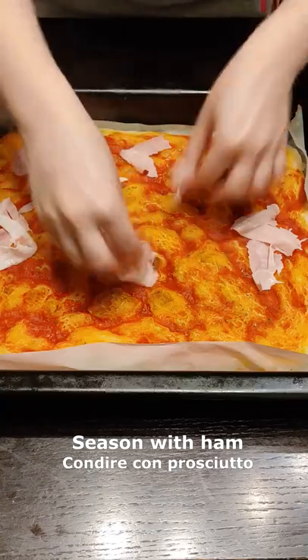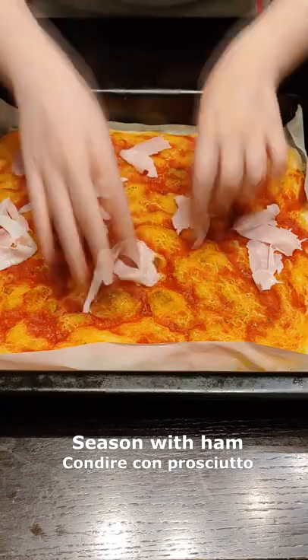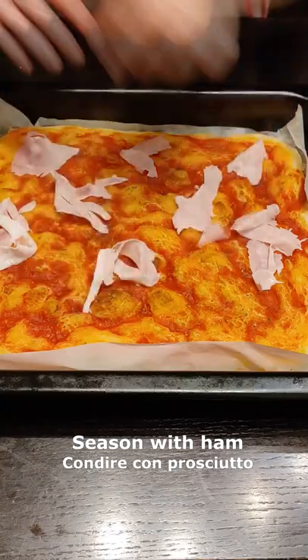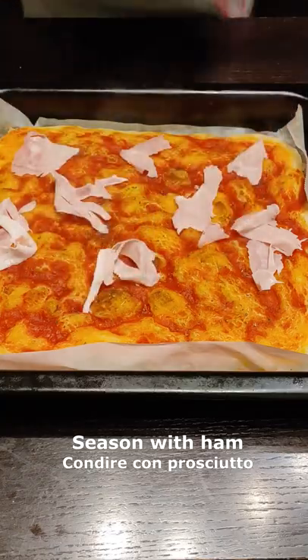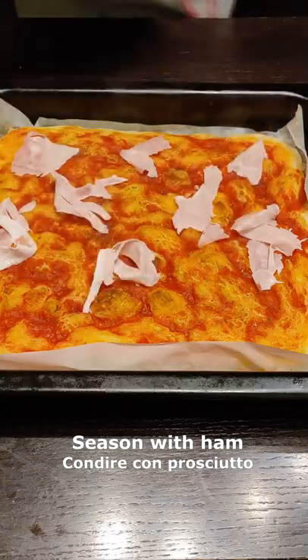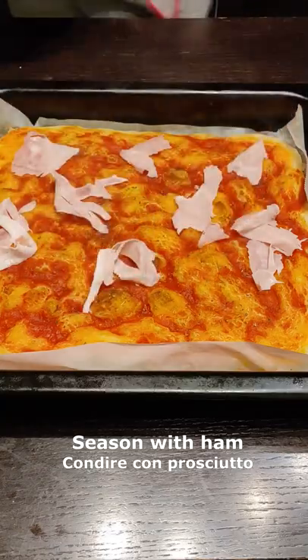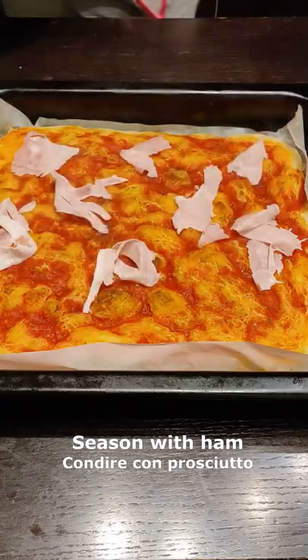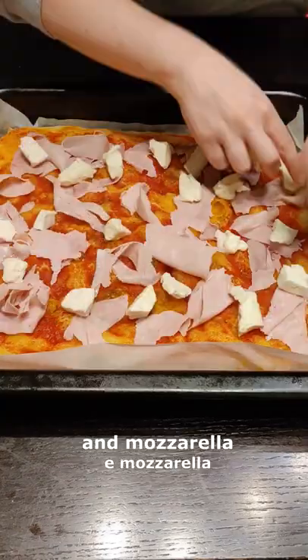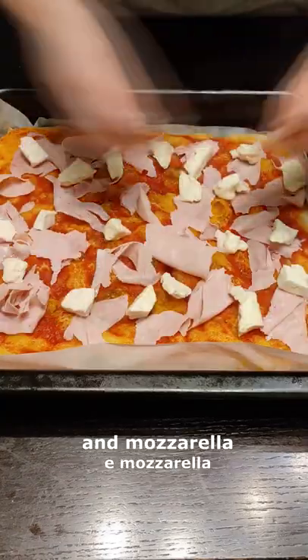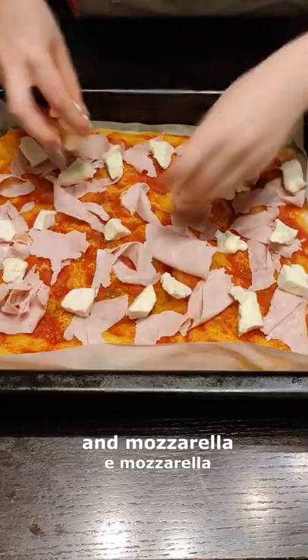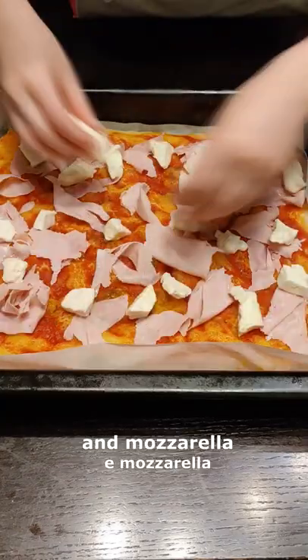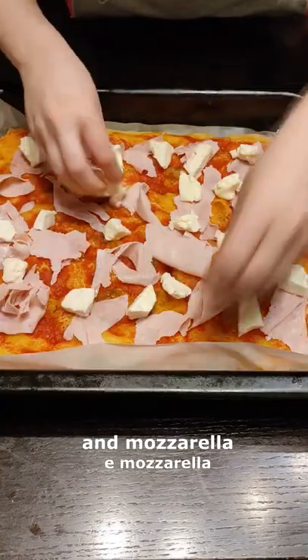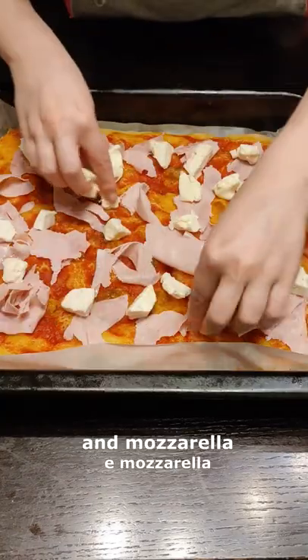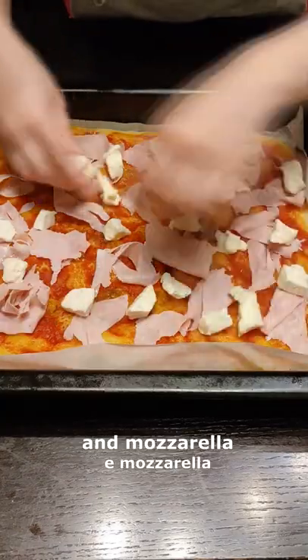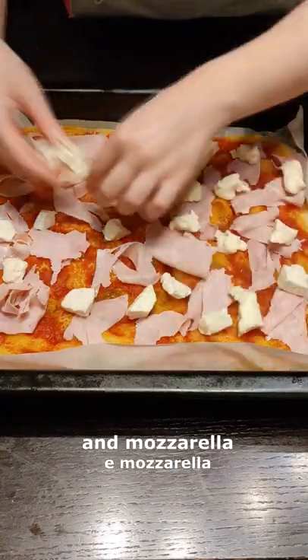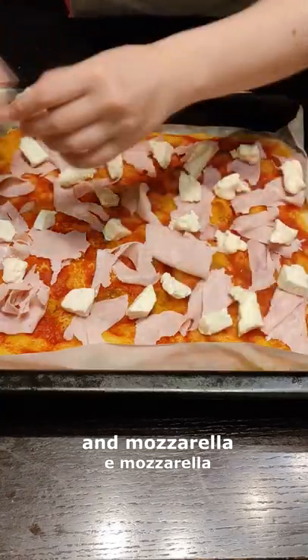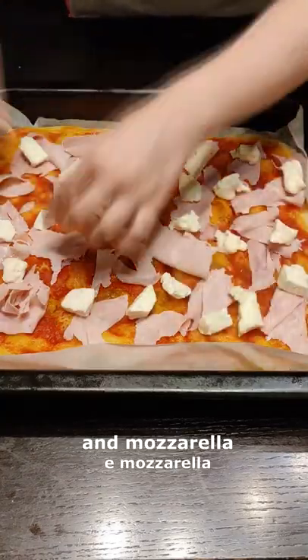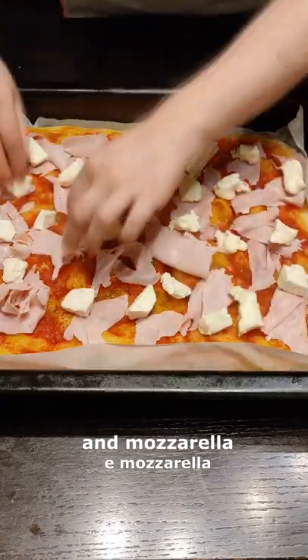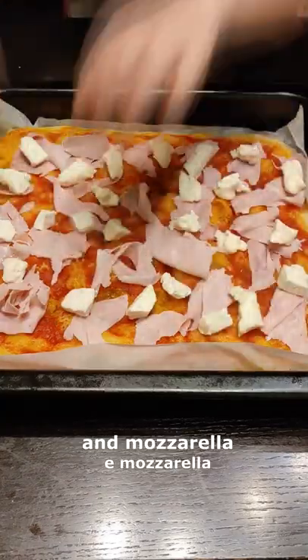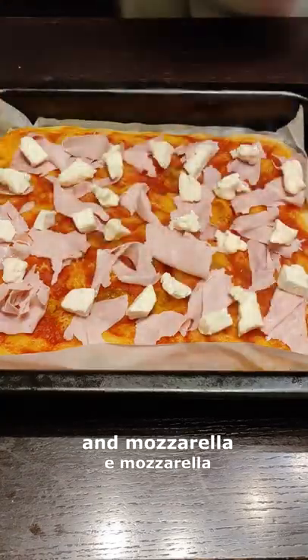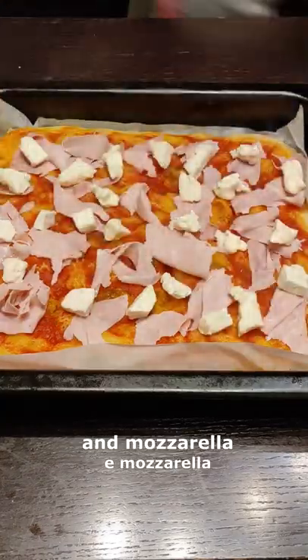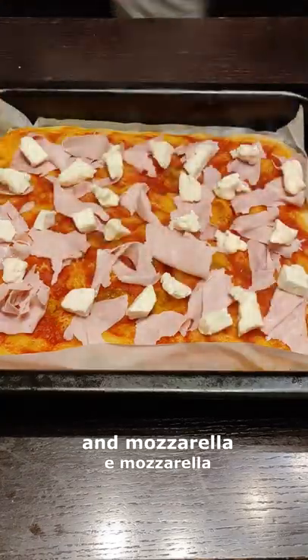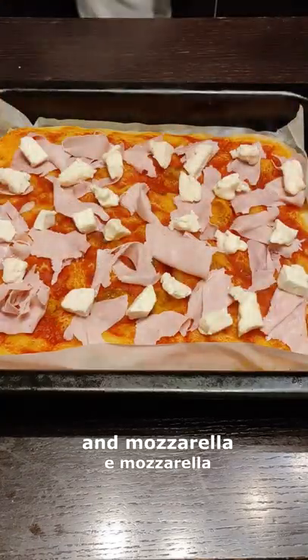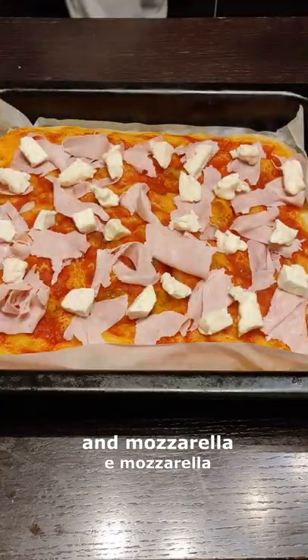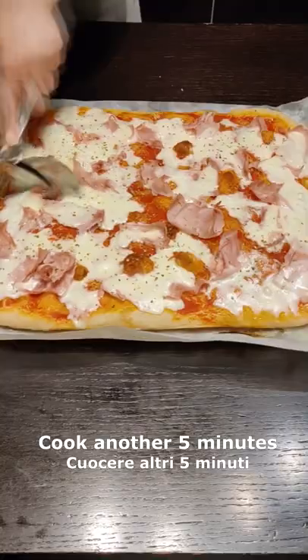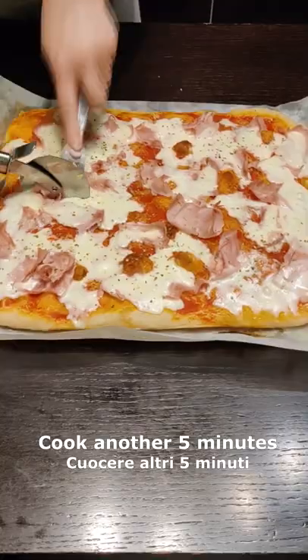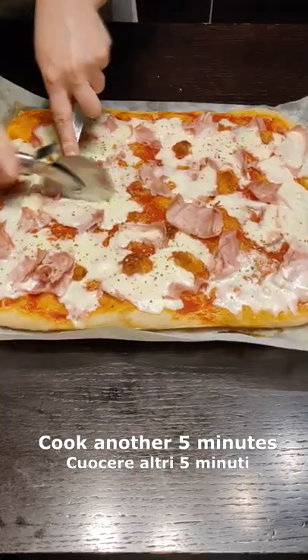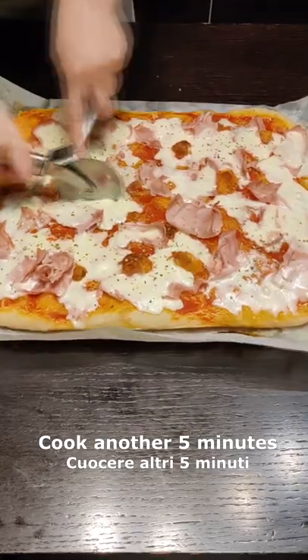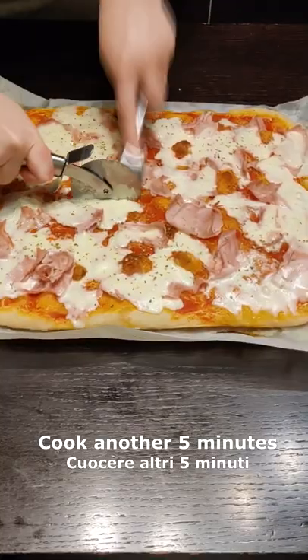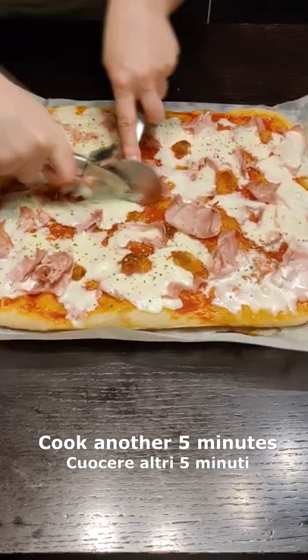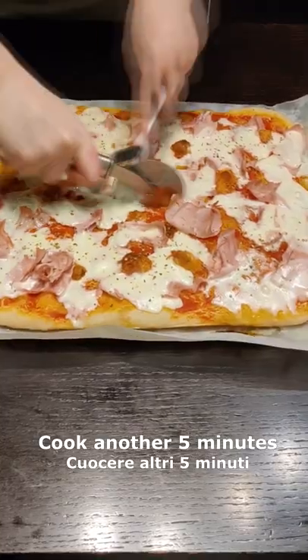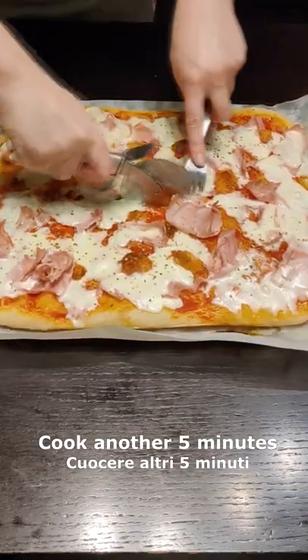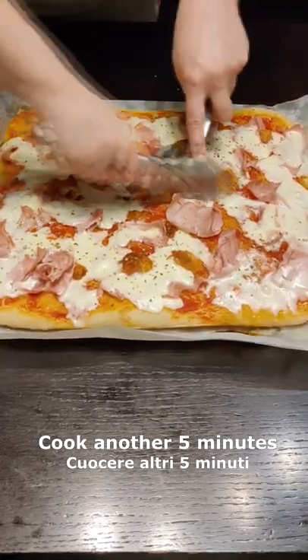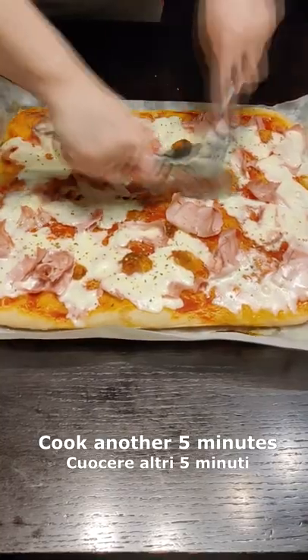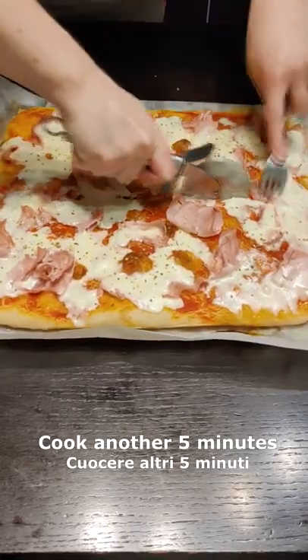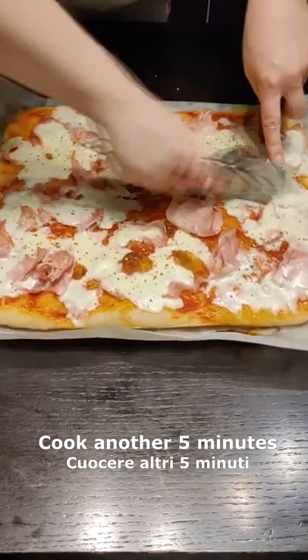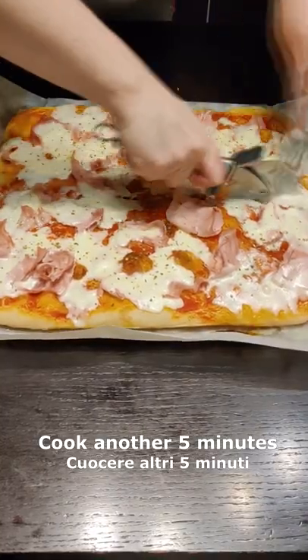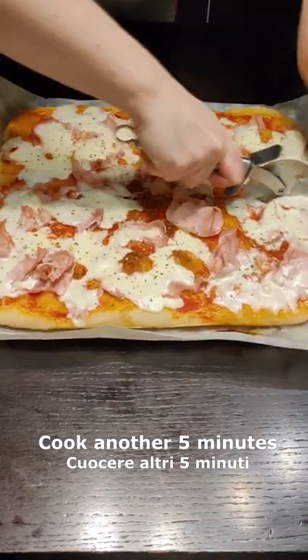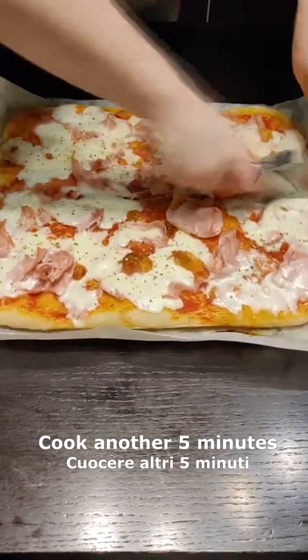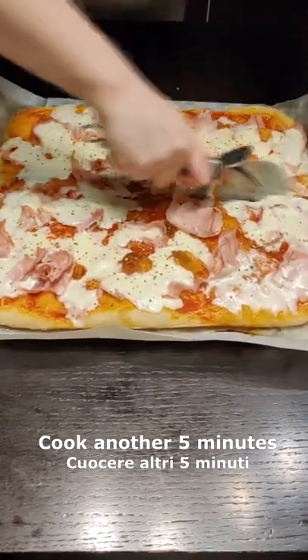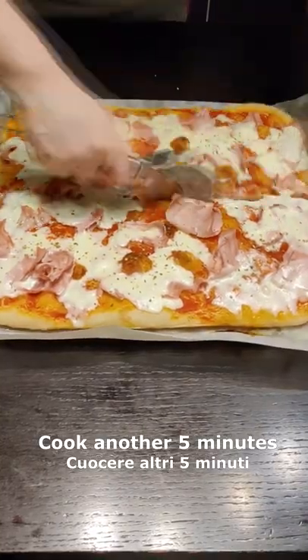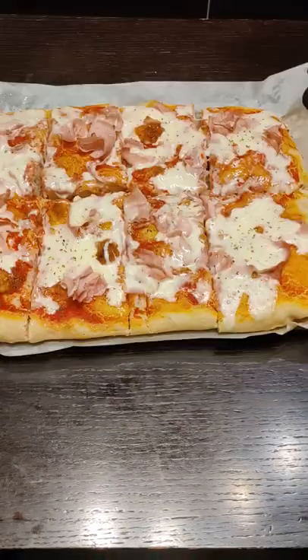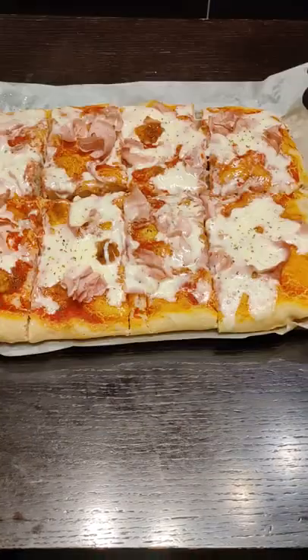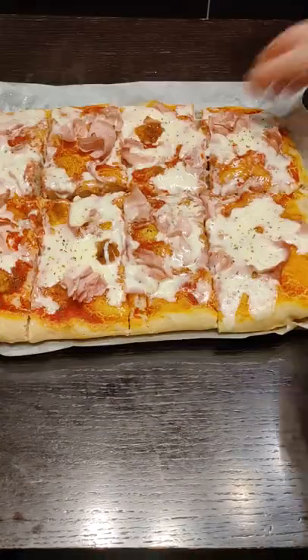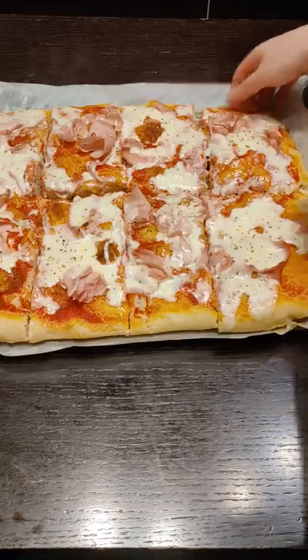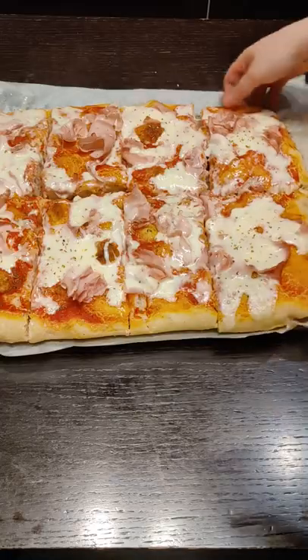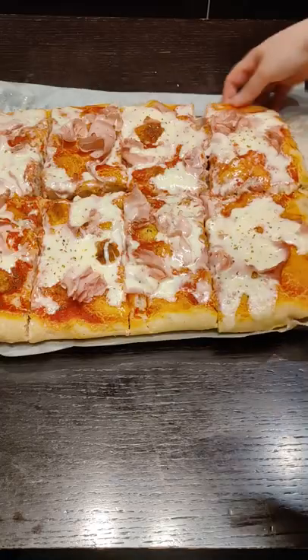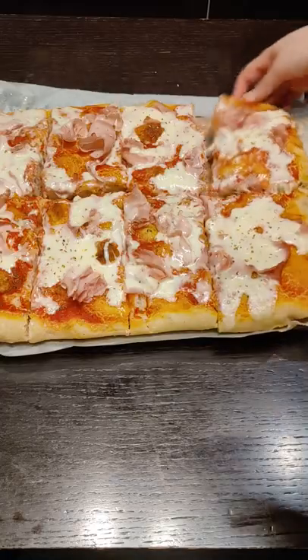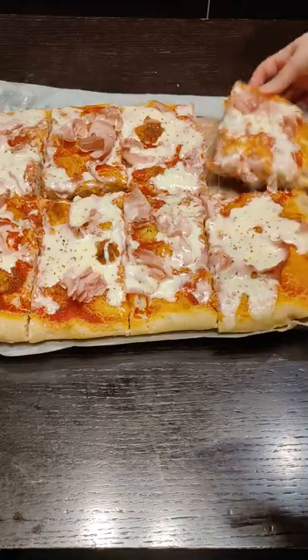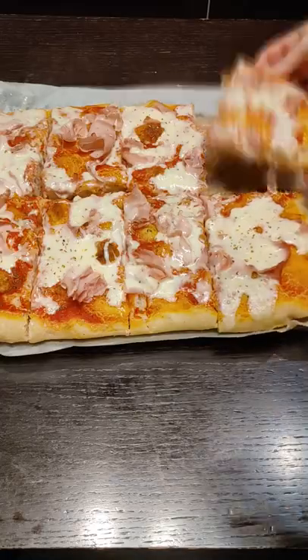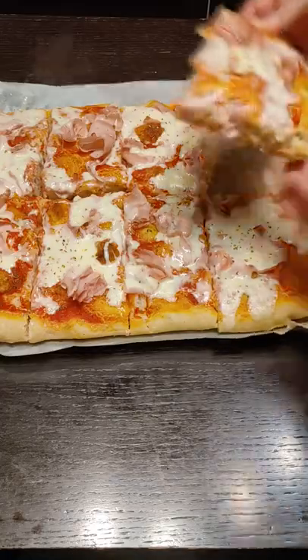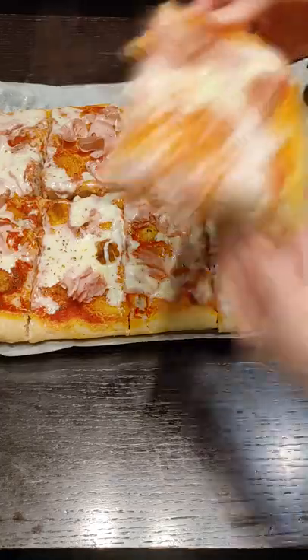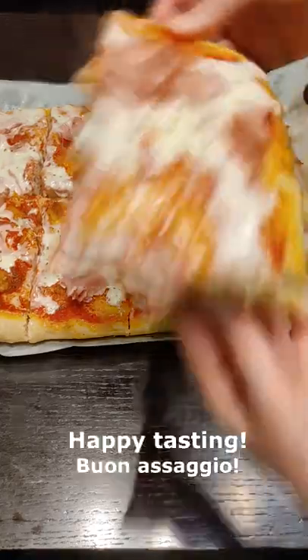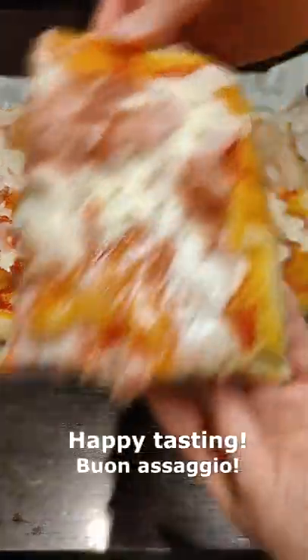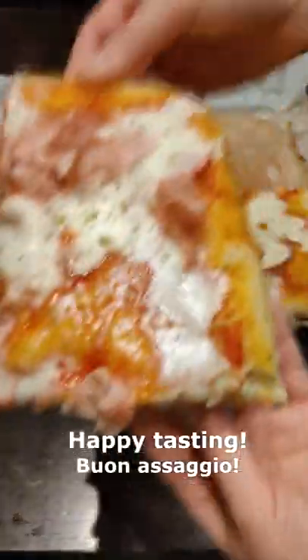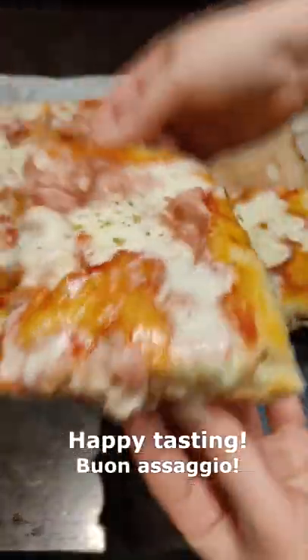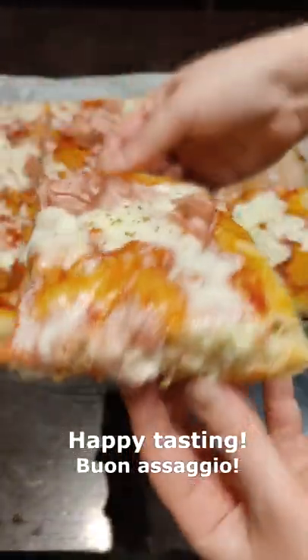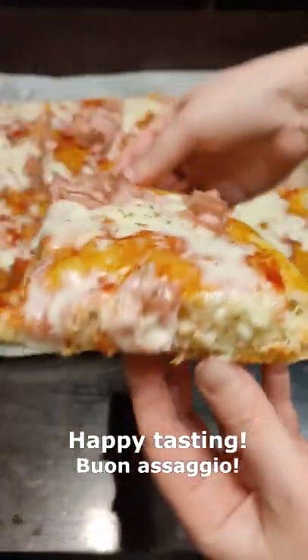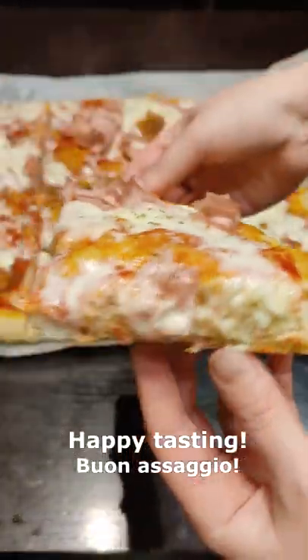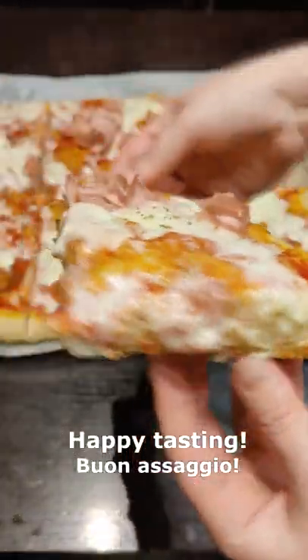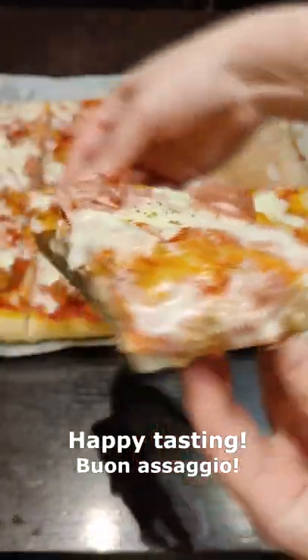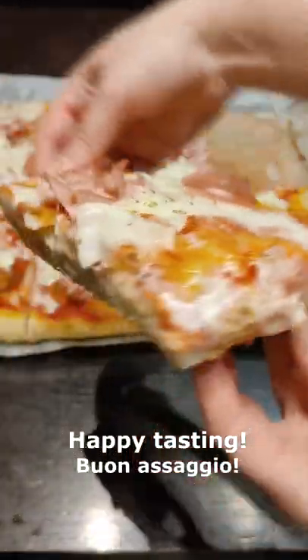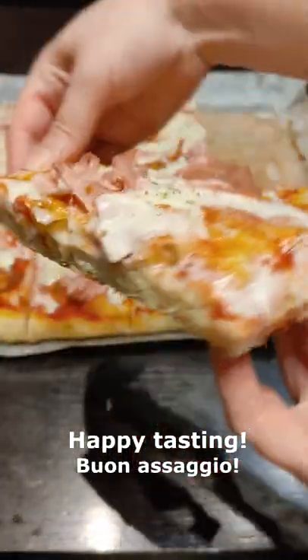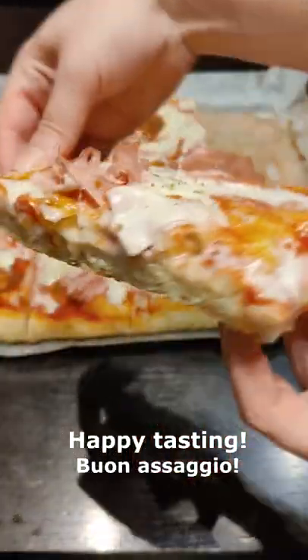Season with ham and mozzarella, cook for another 5 minutes and your pizza is ready. Happy tasting!